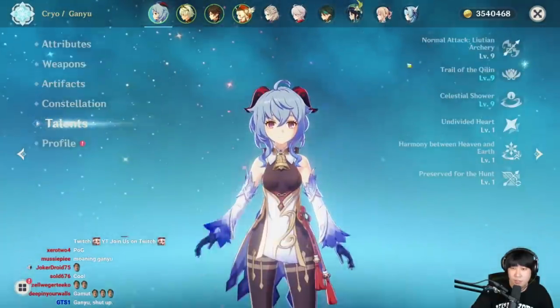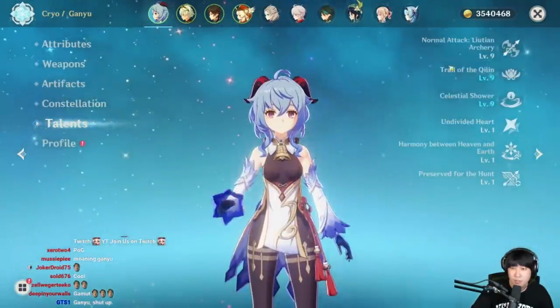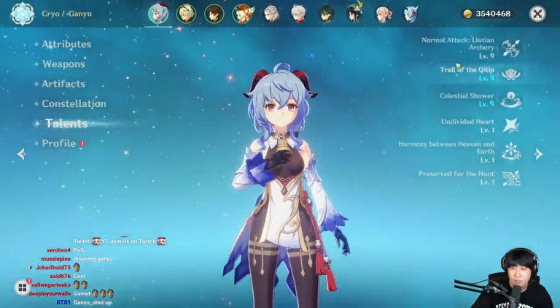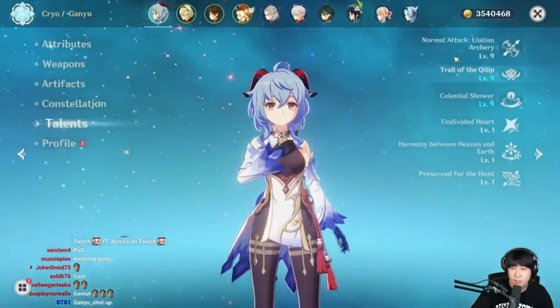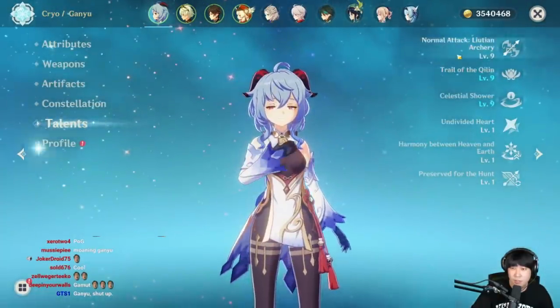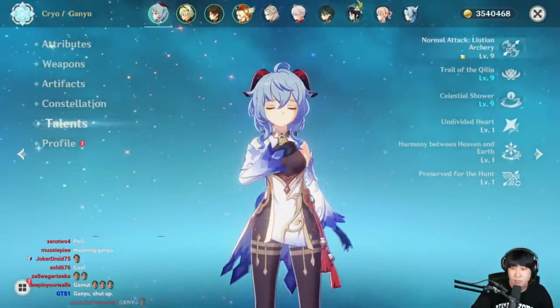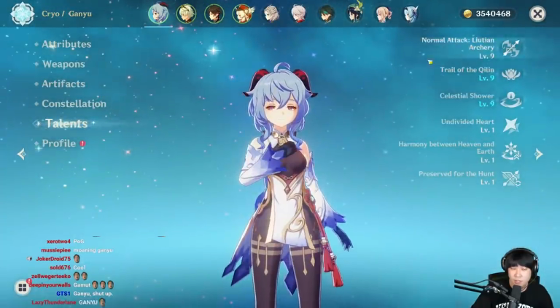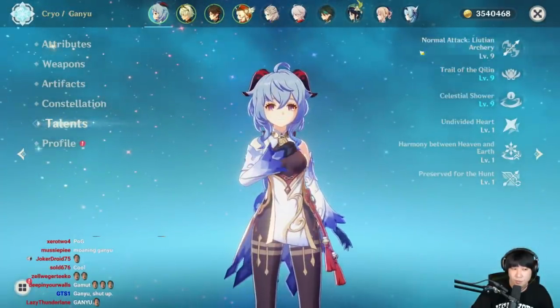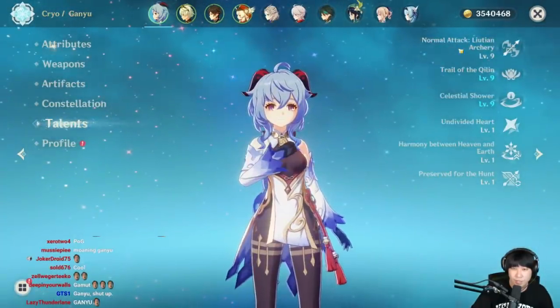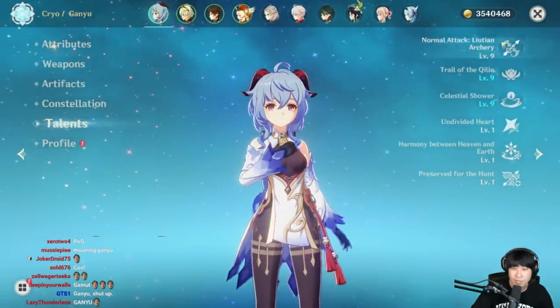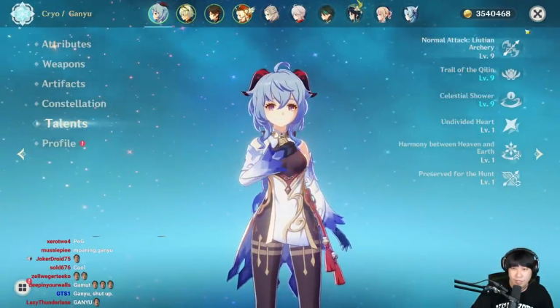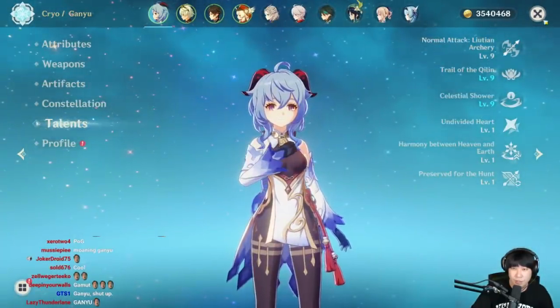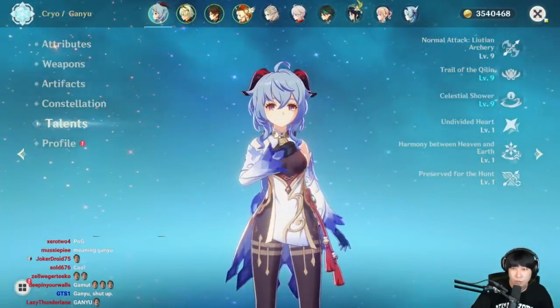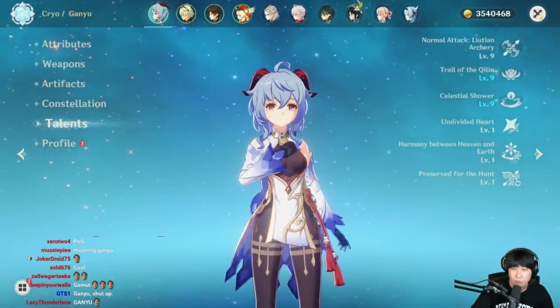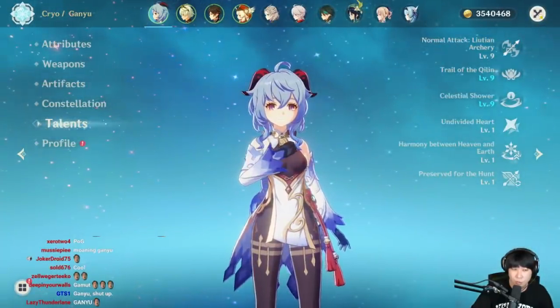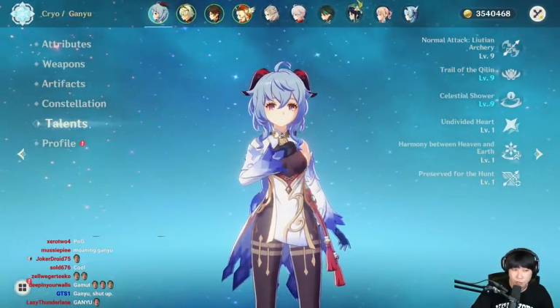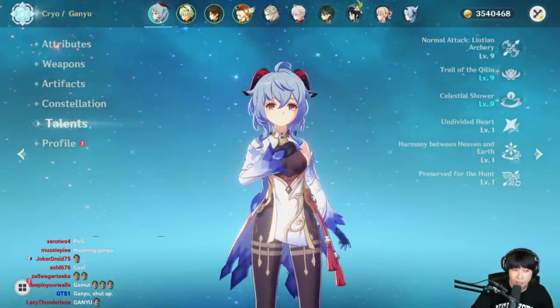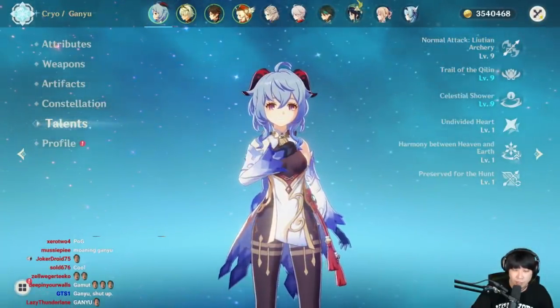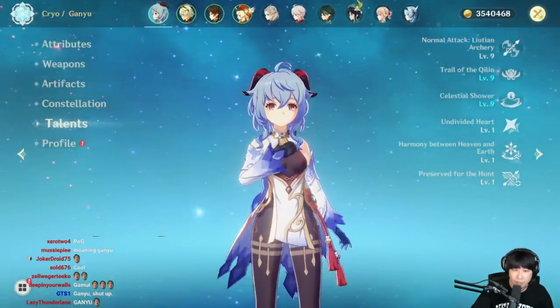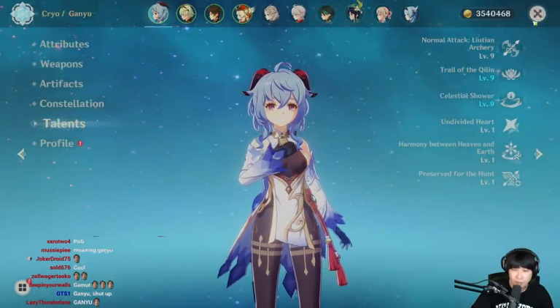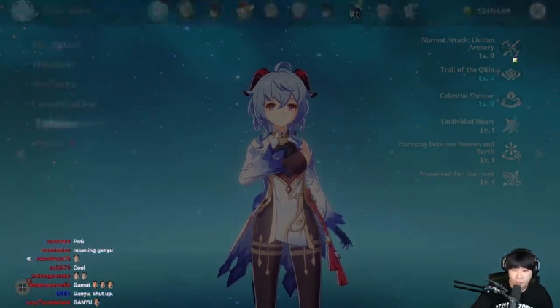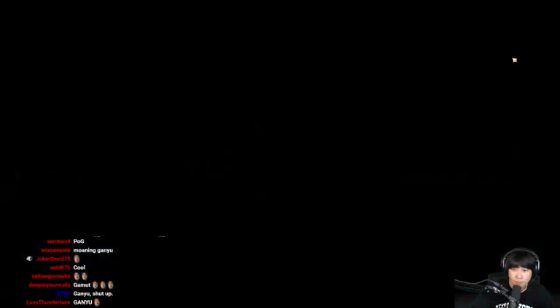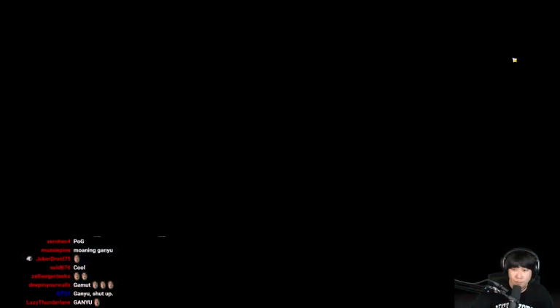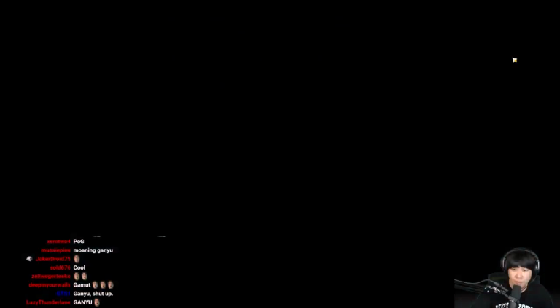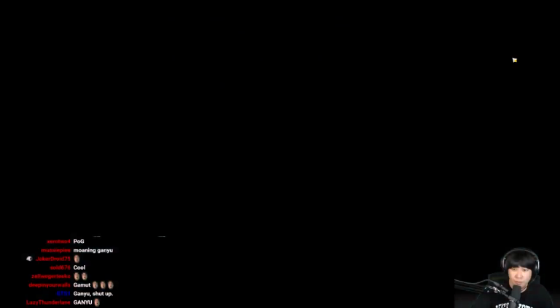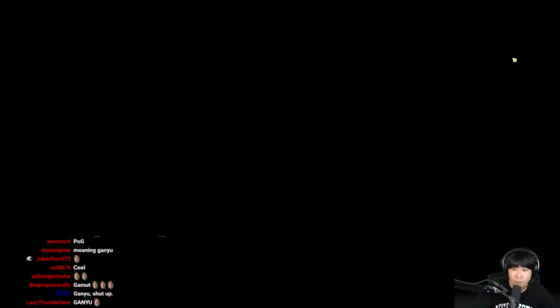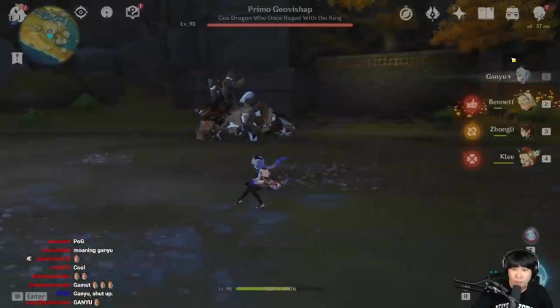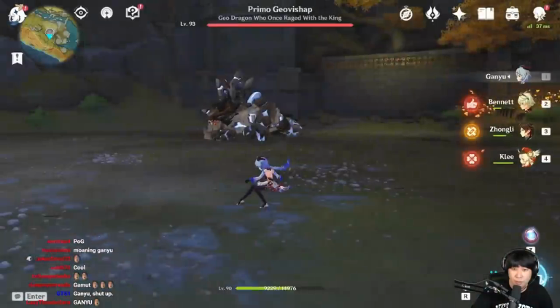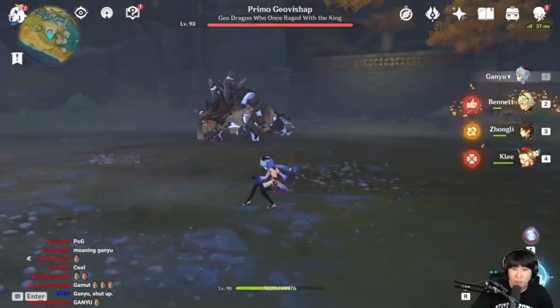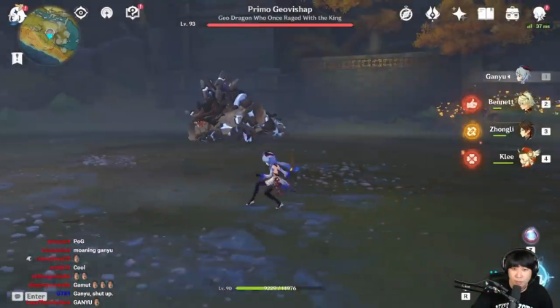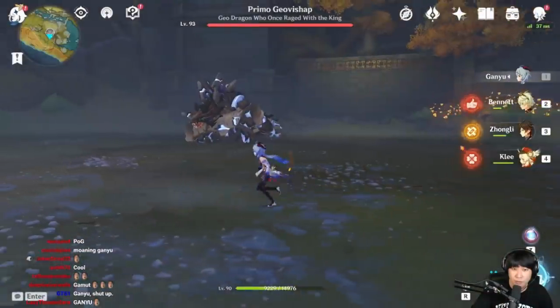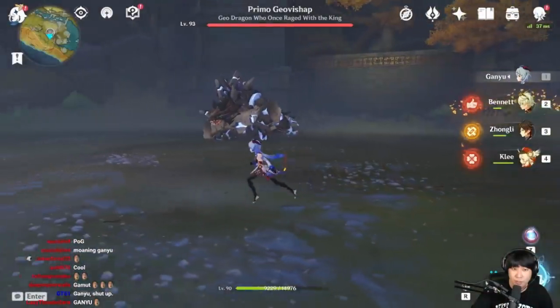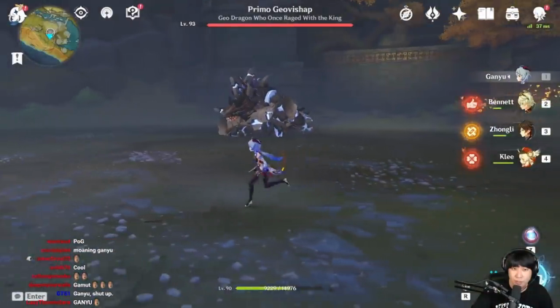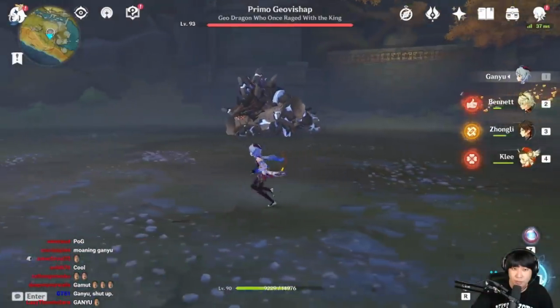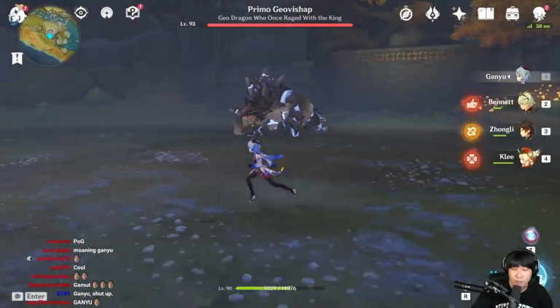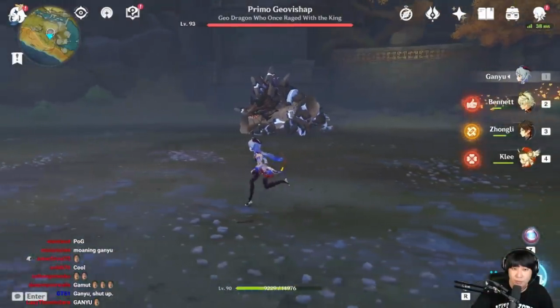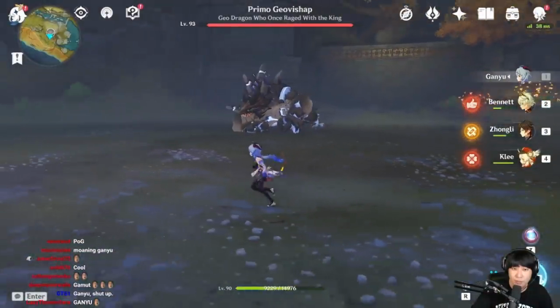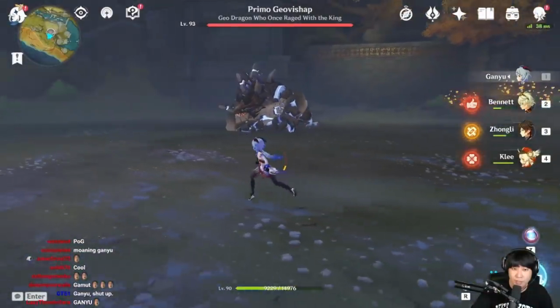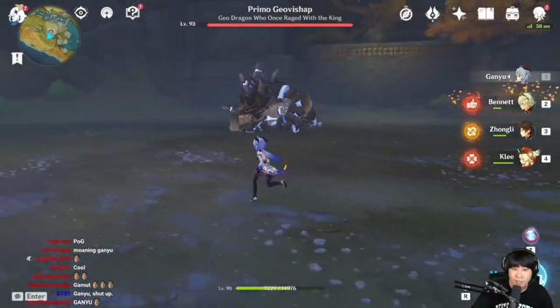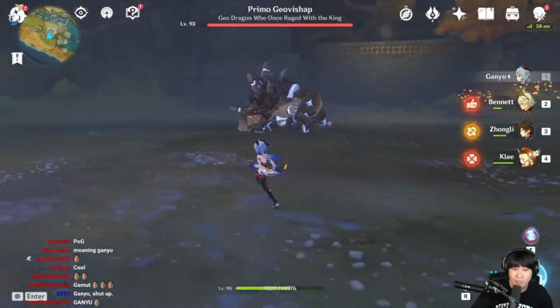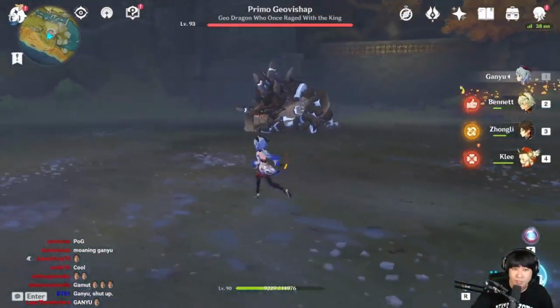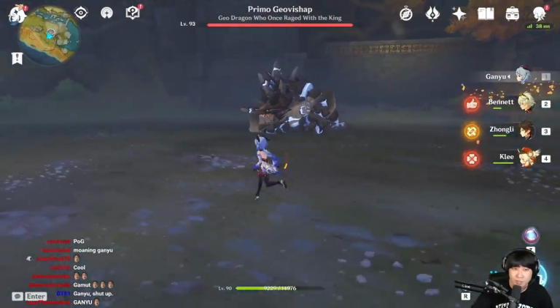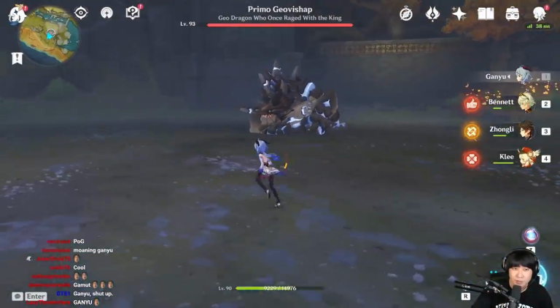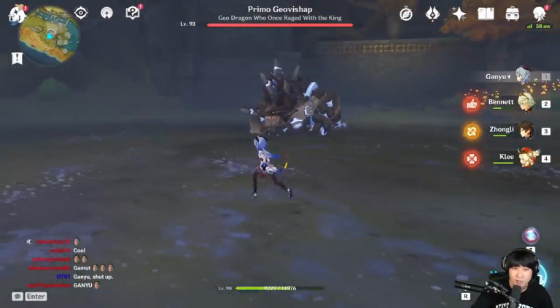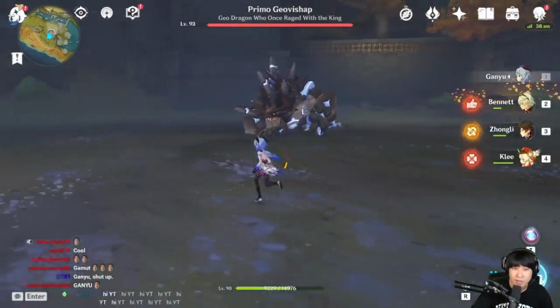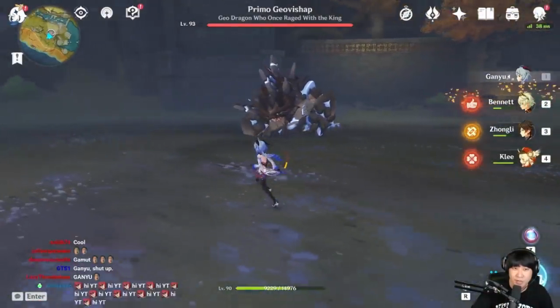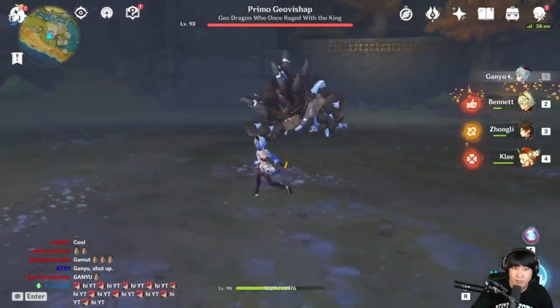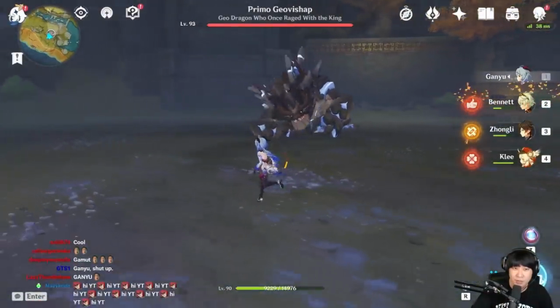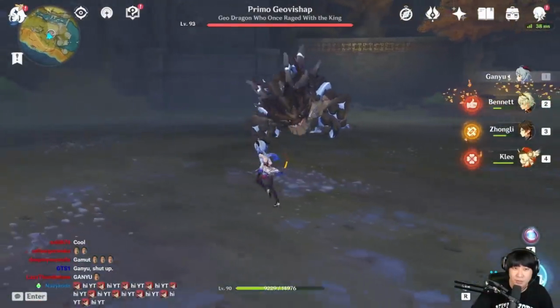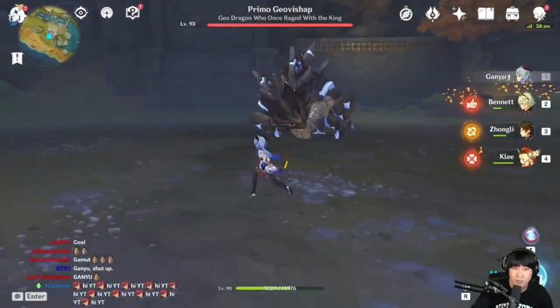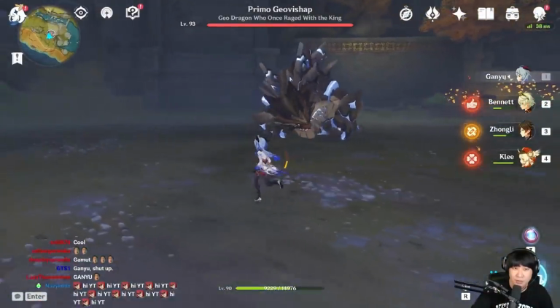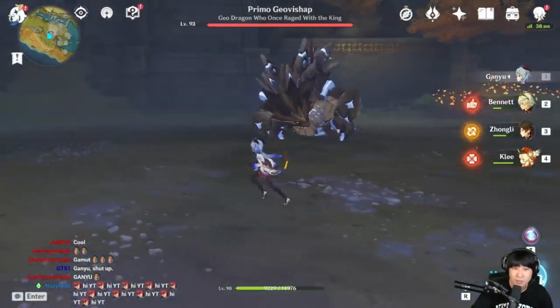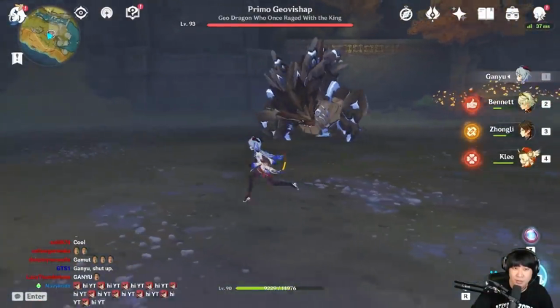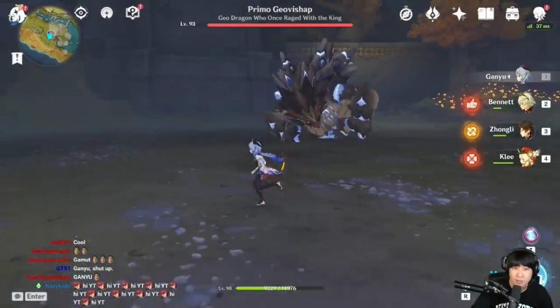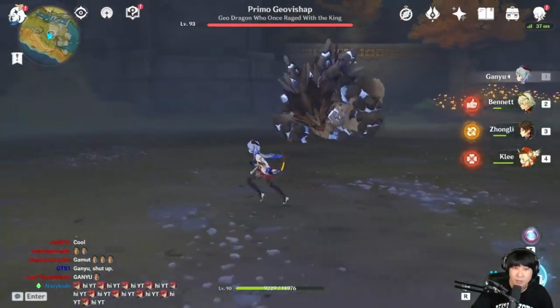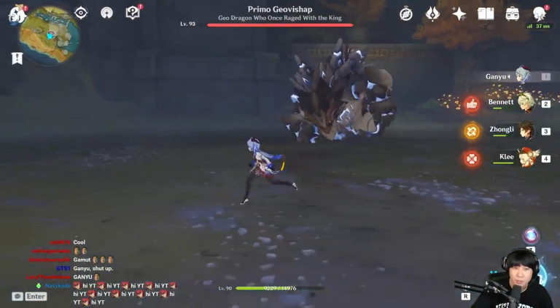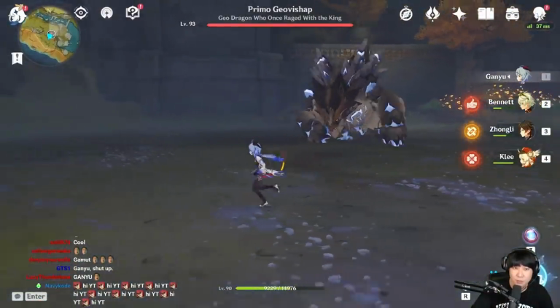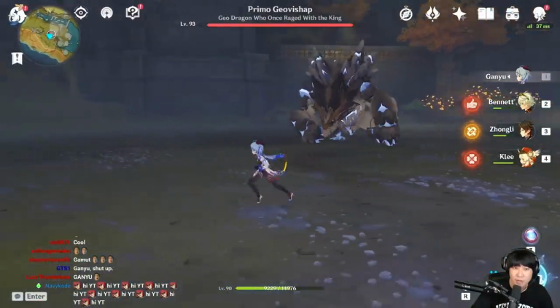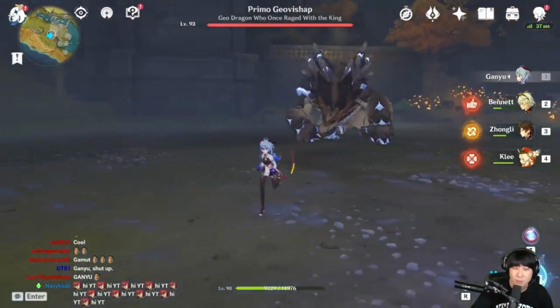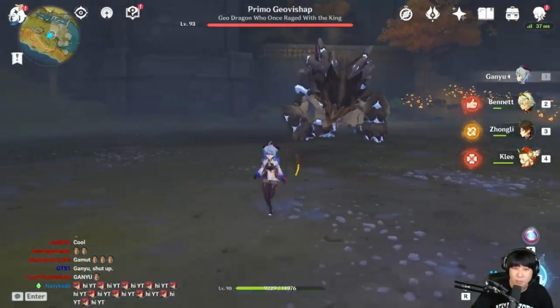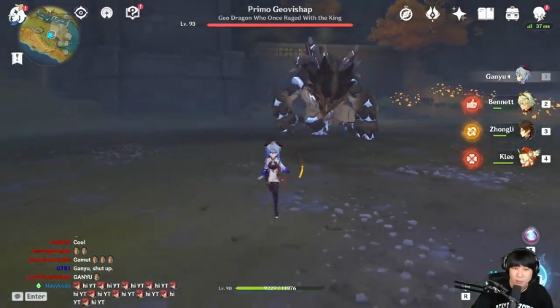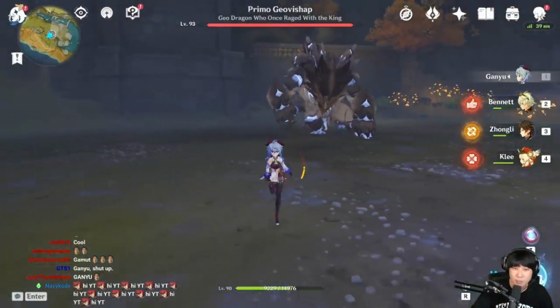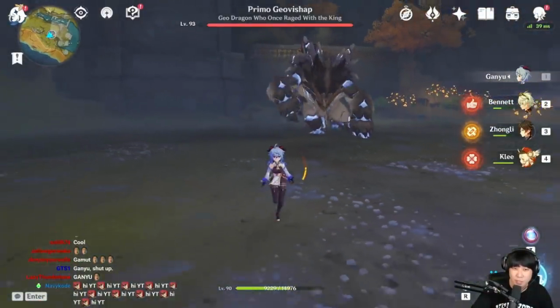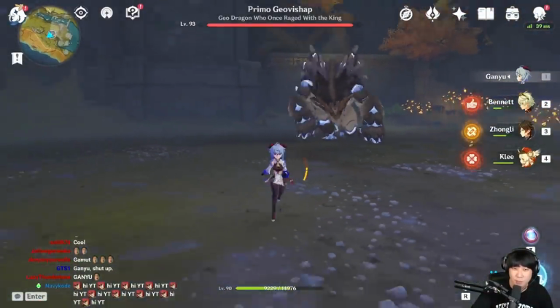C6, level 9 normal attack. Here we go against the Cryo Hypostasis.